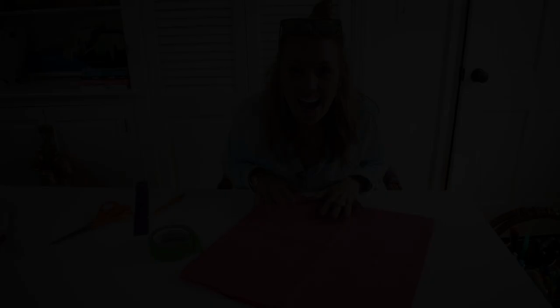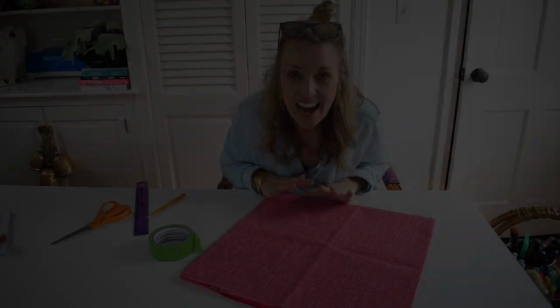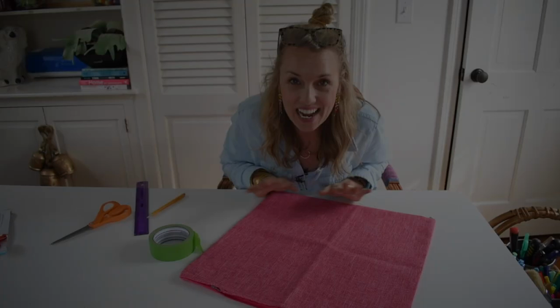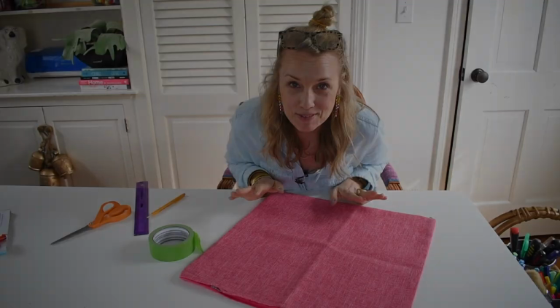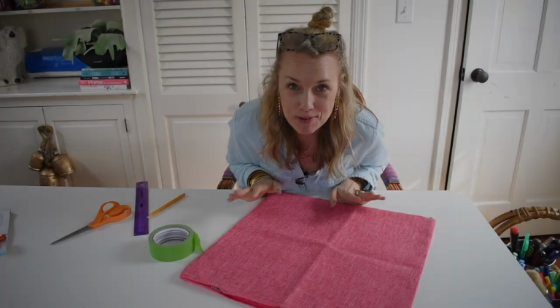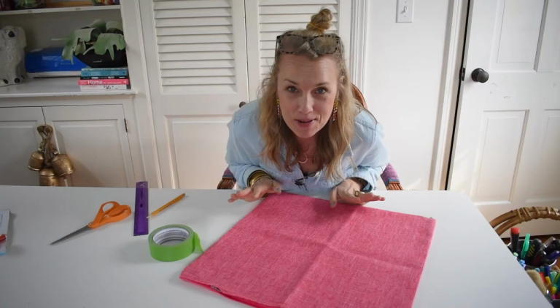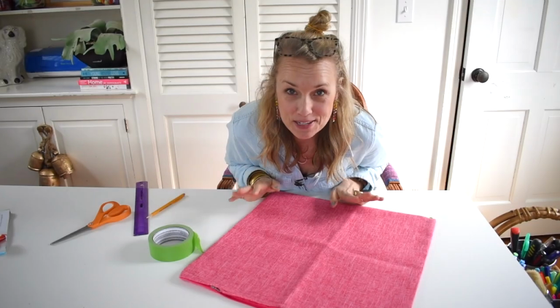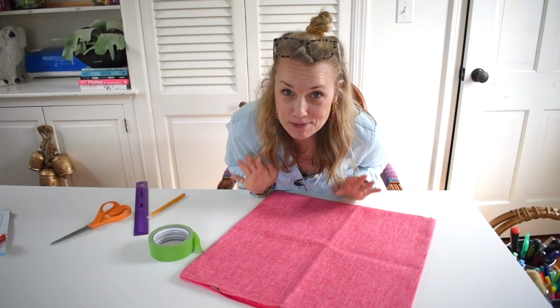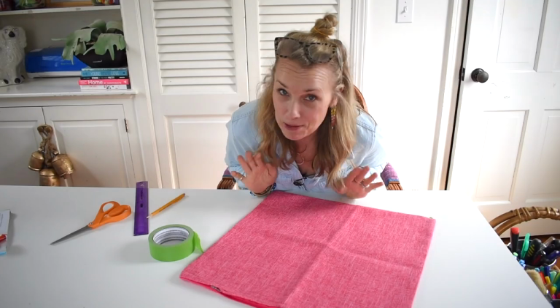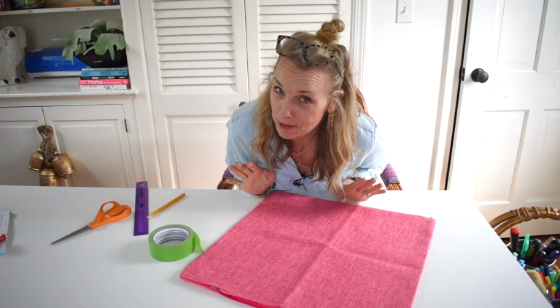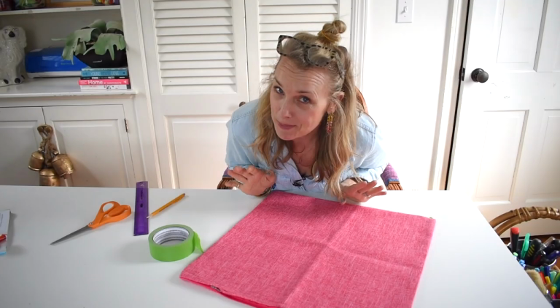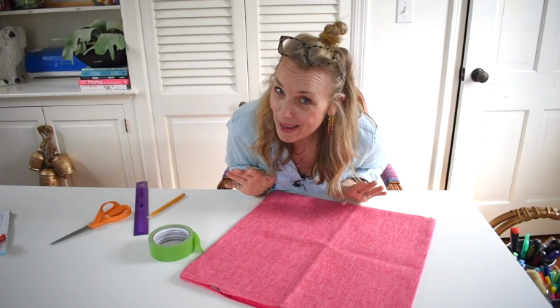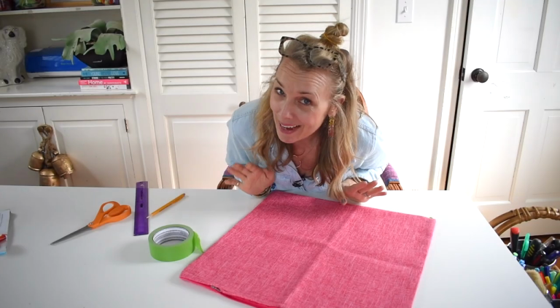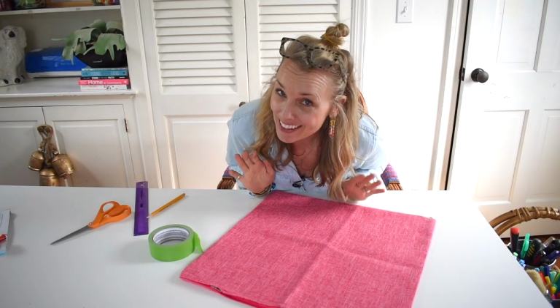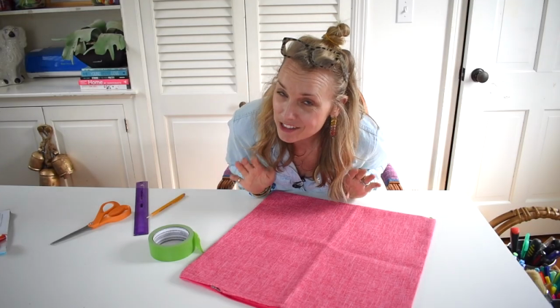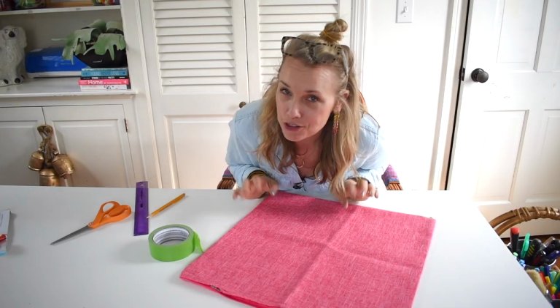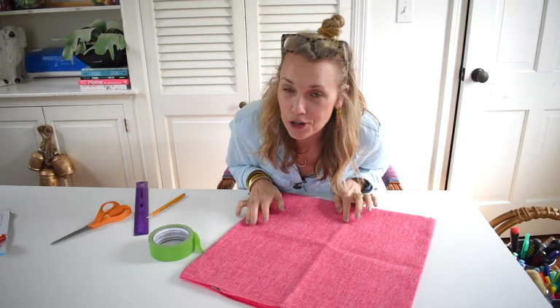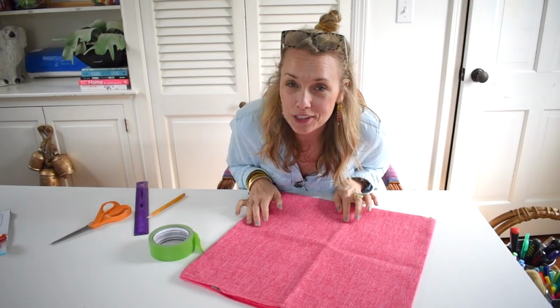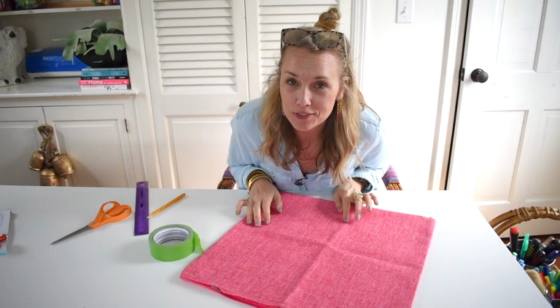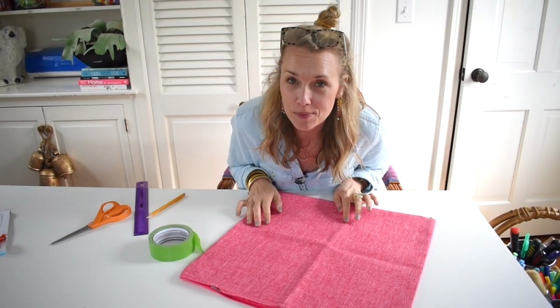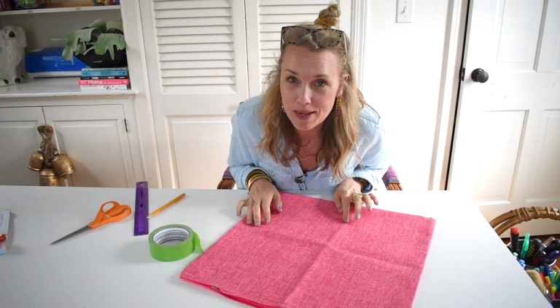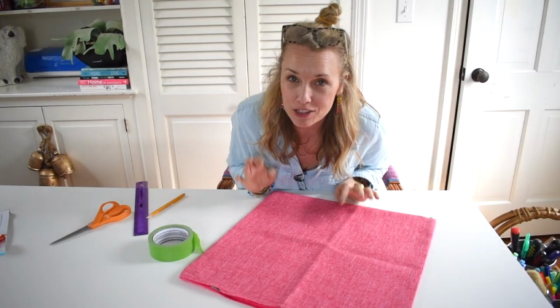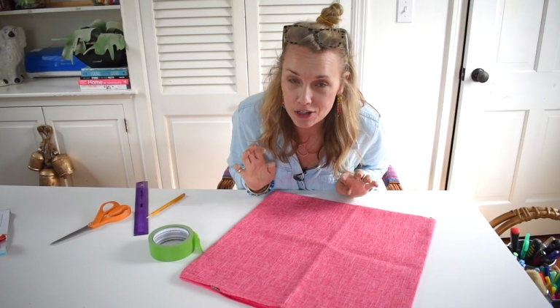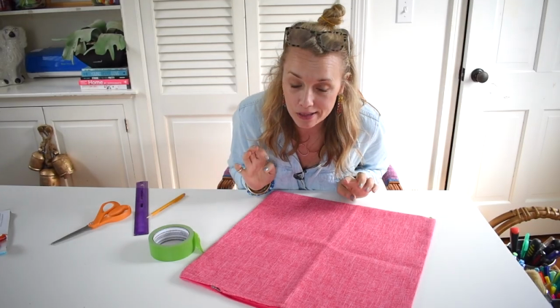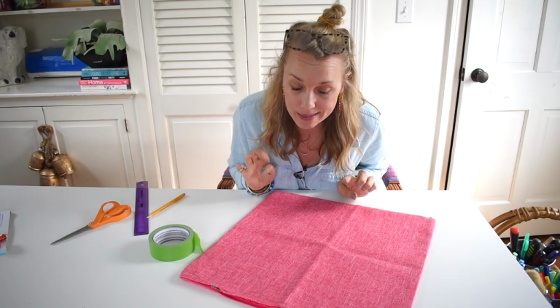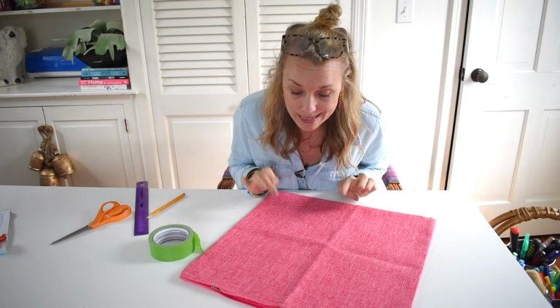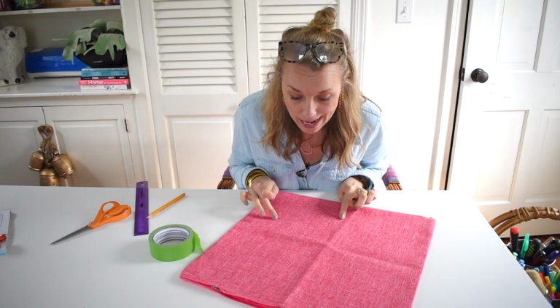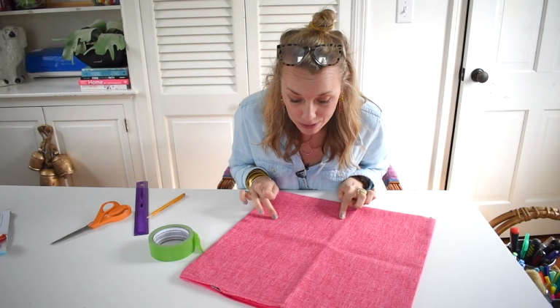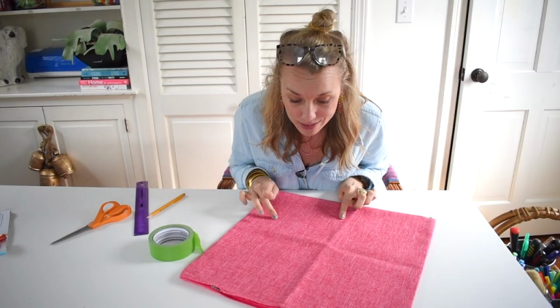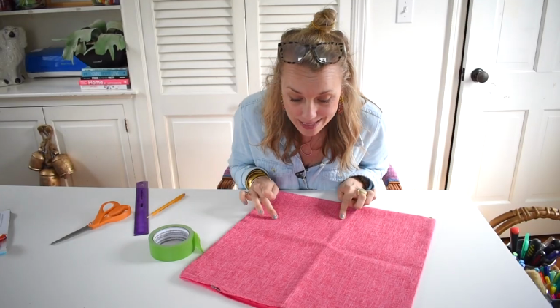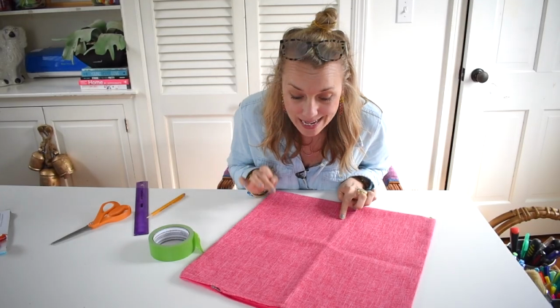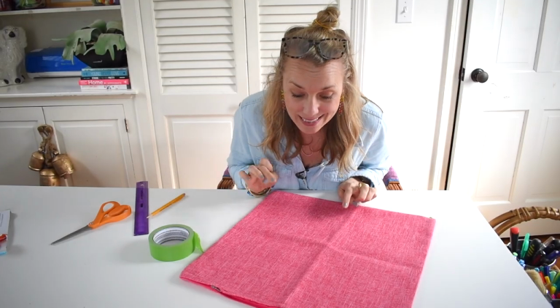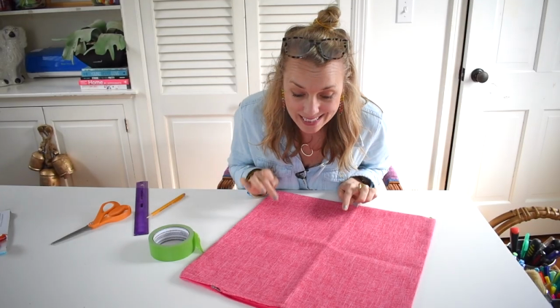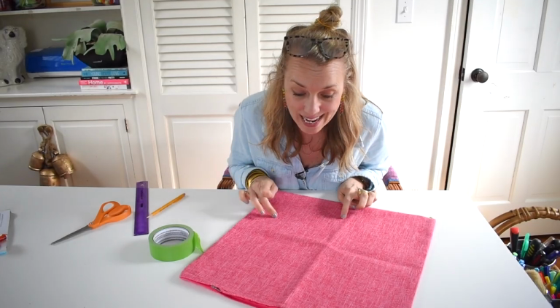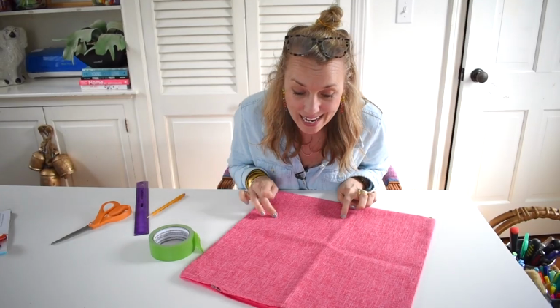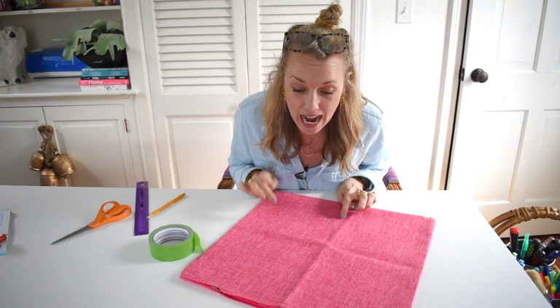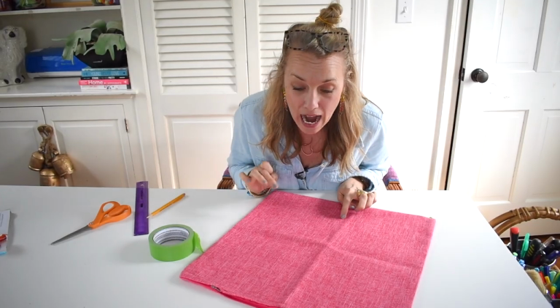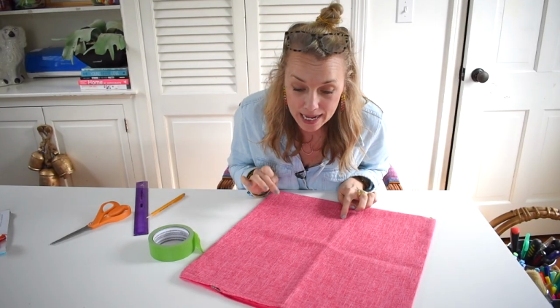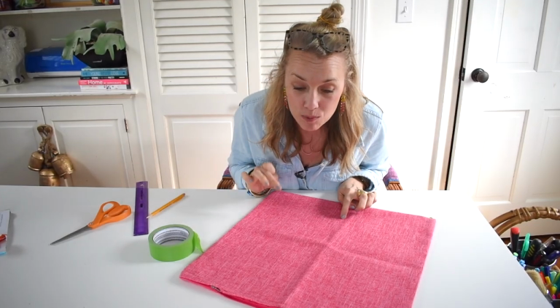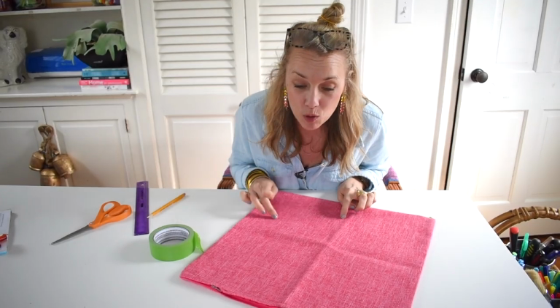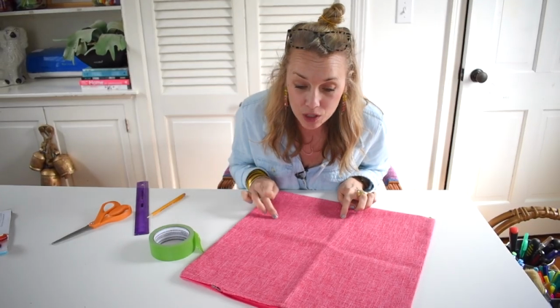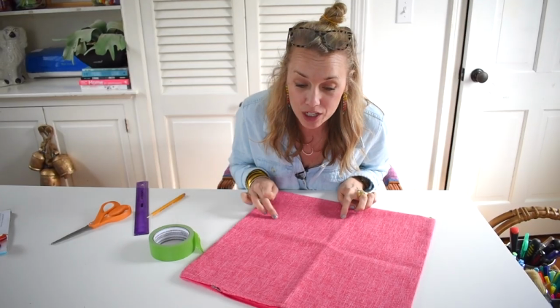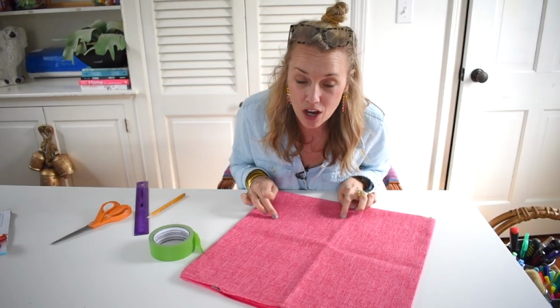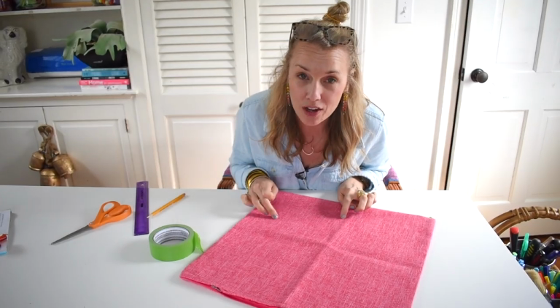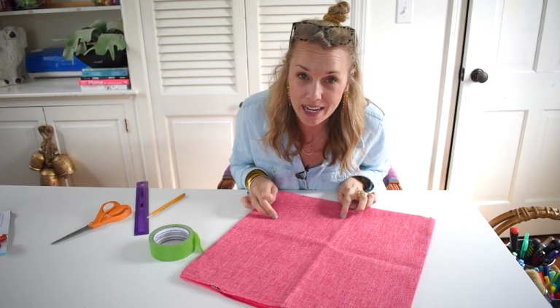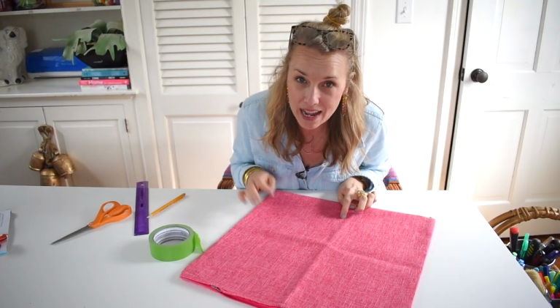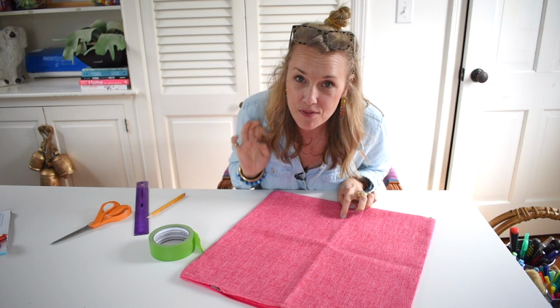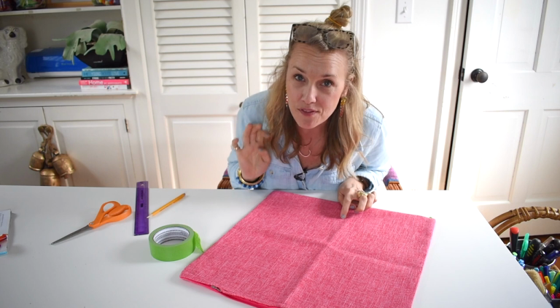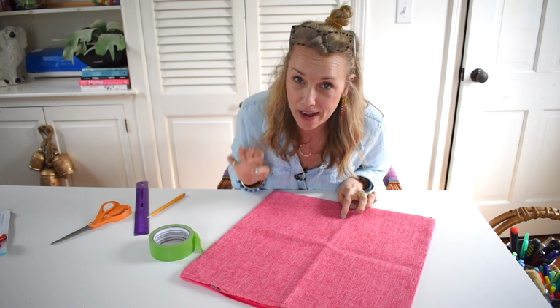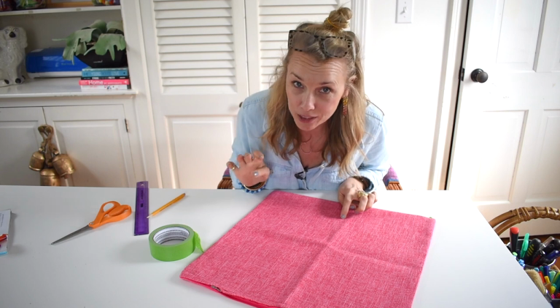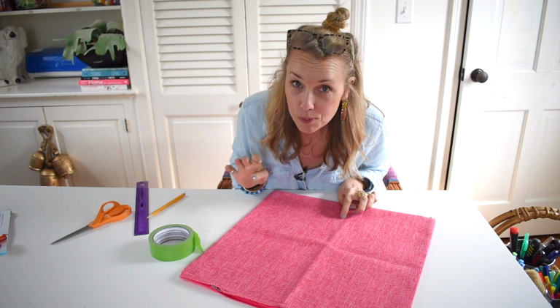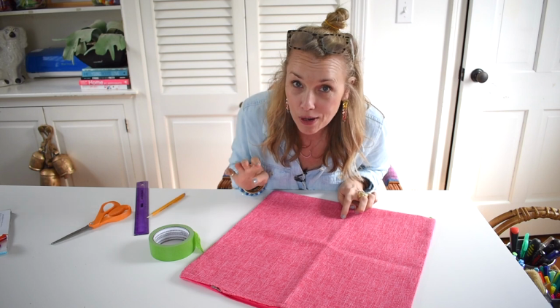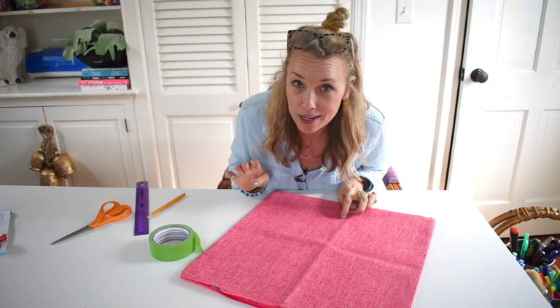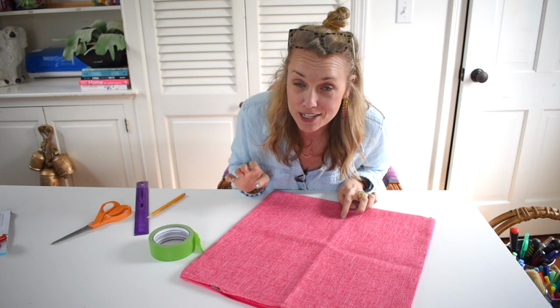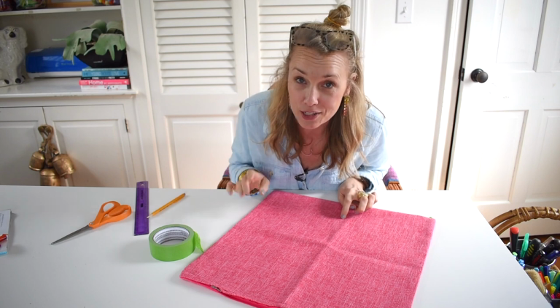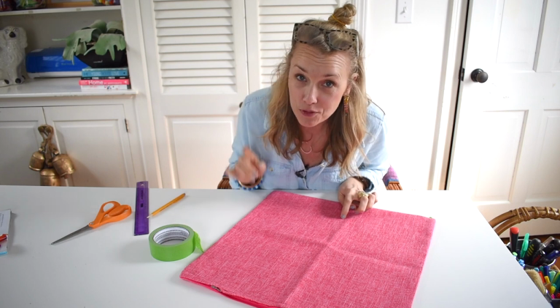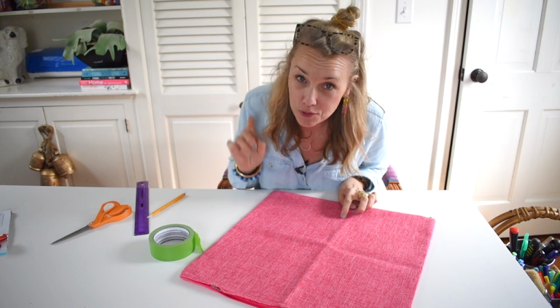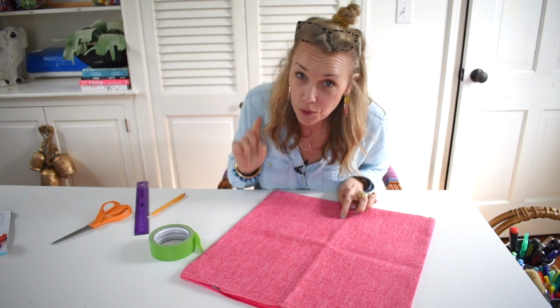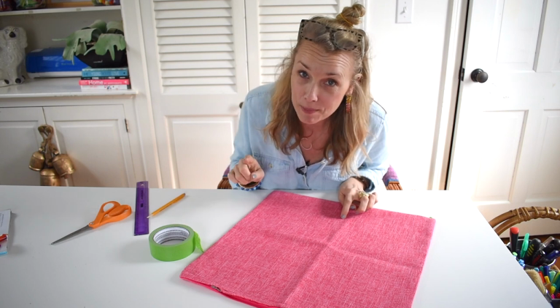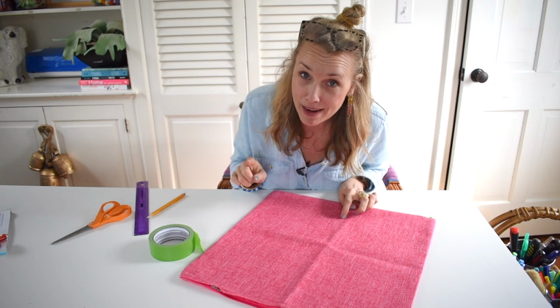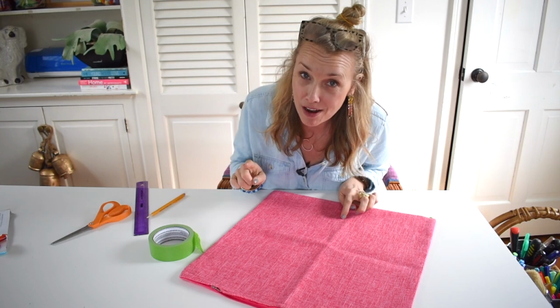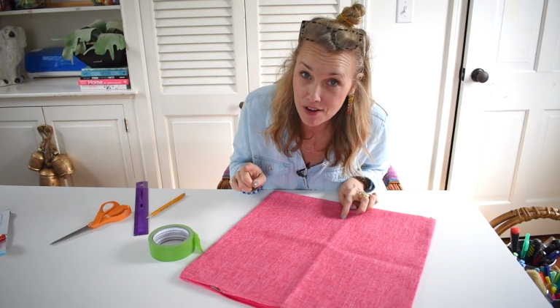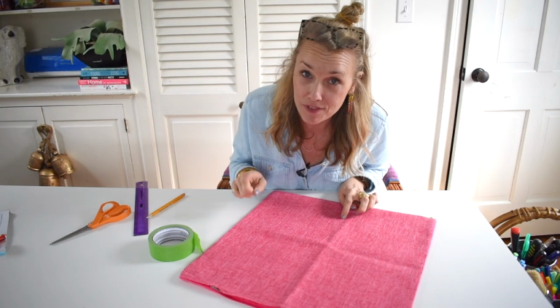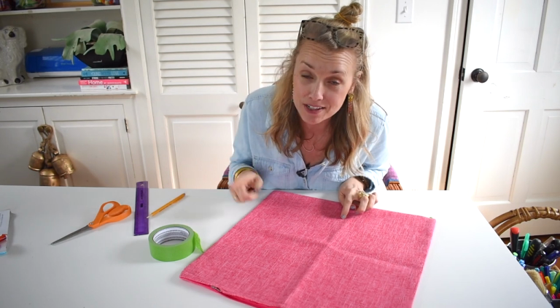Hi everyone, welcome back. It's Charlotte from At Charlotte's House. Today I am working on a final project for my office.